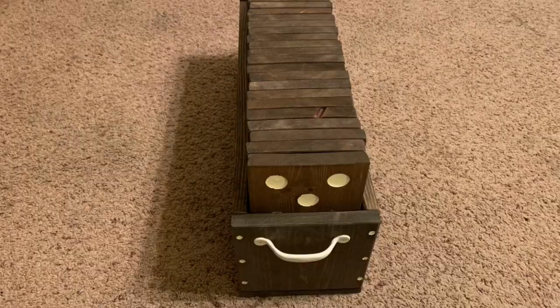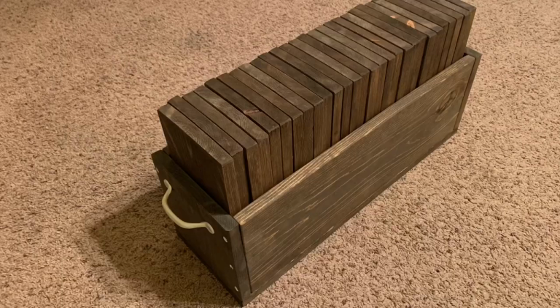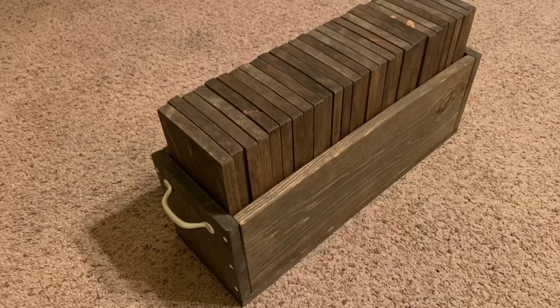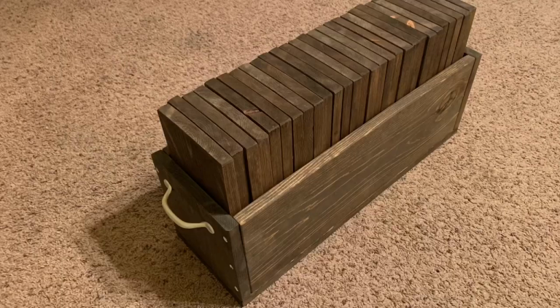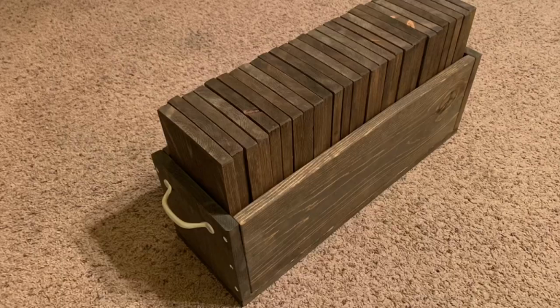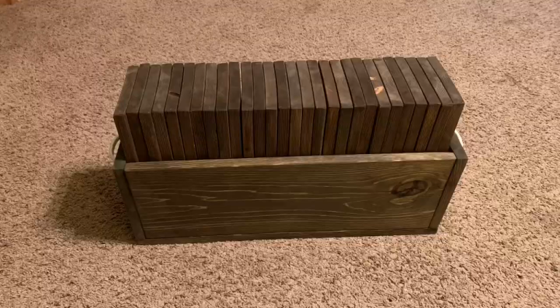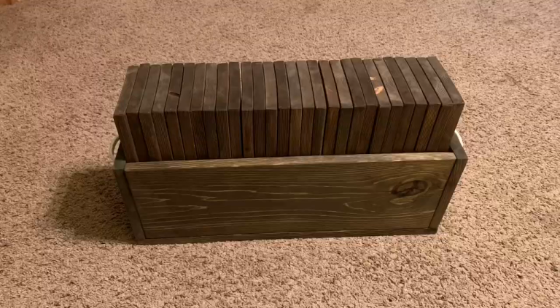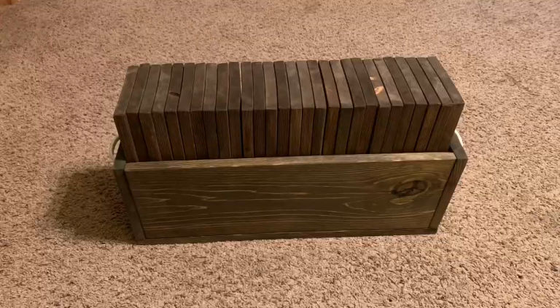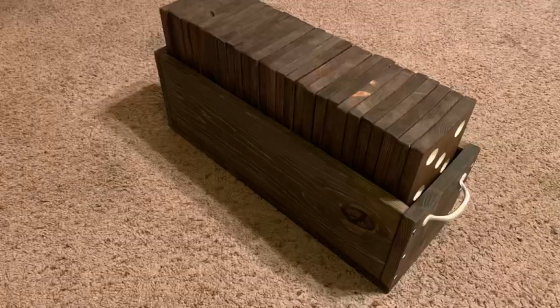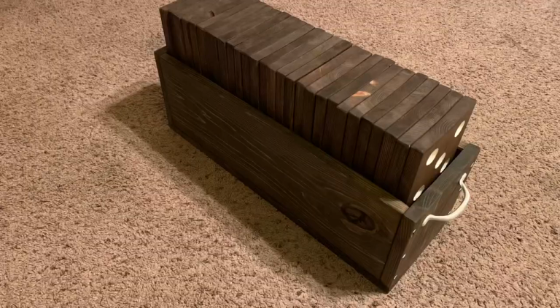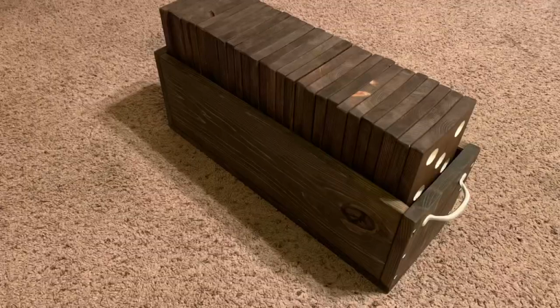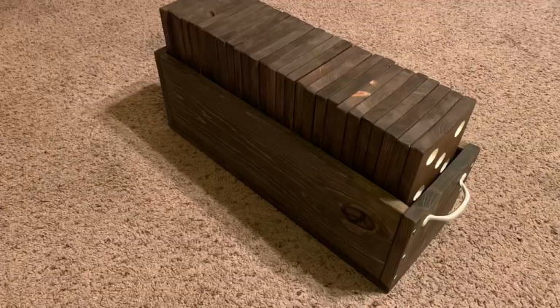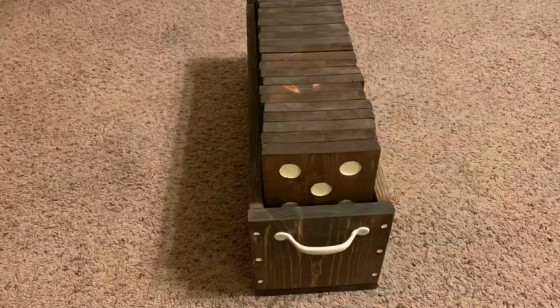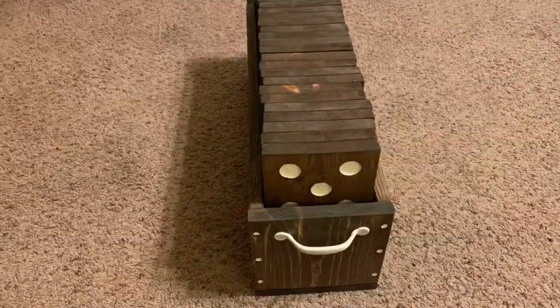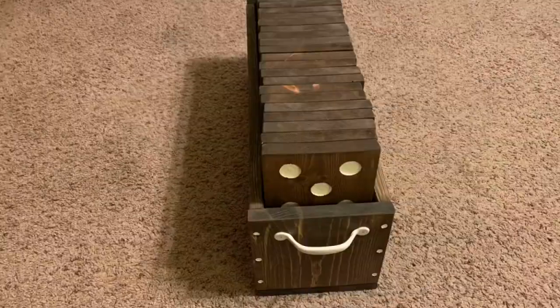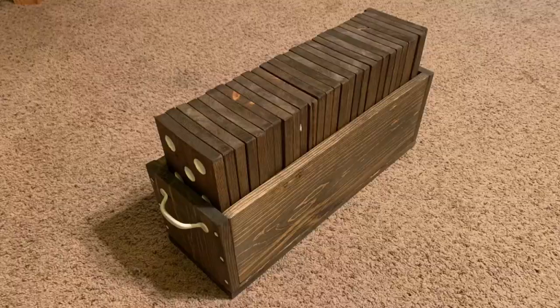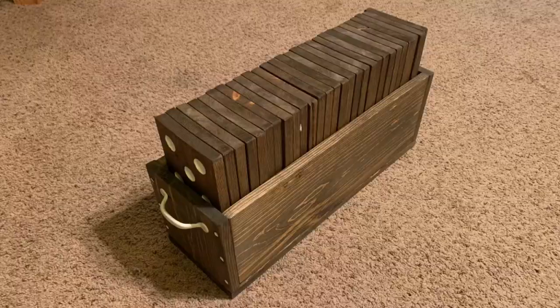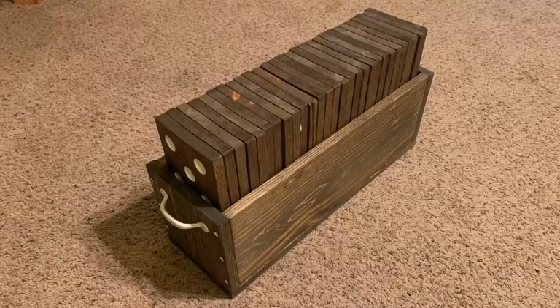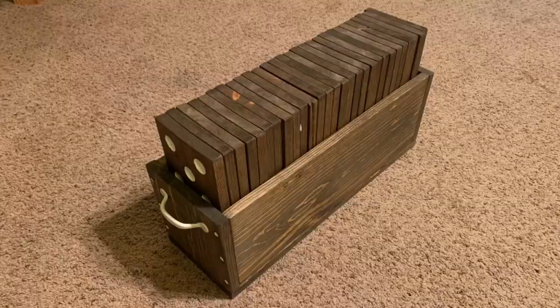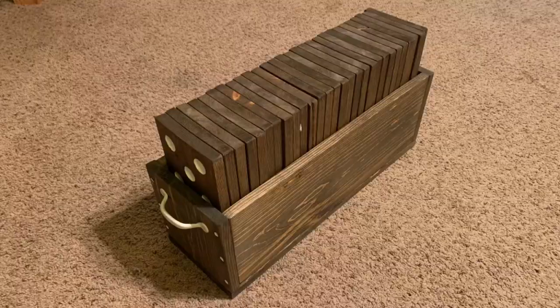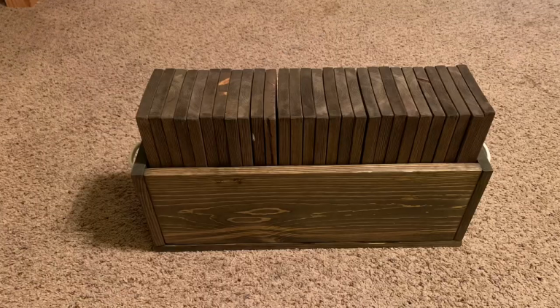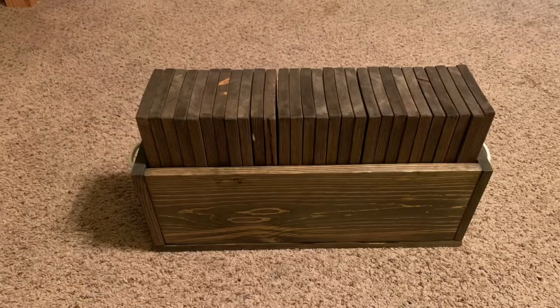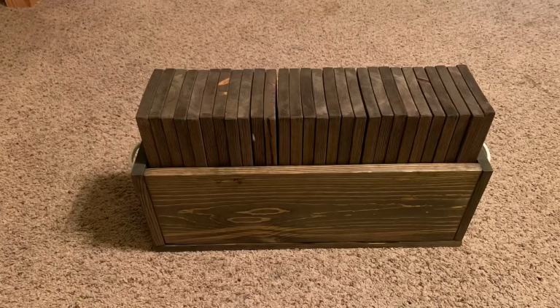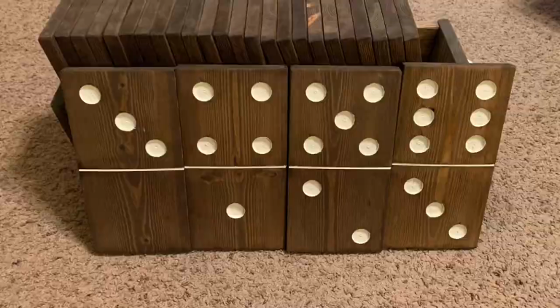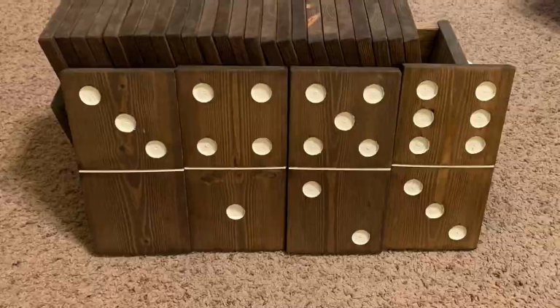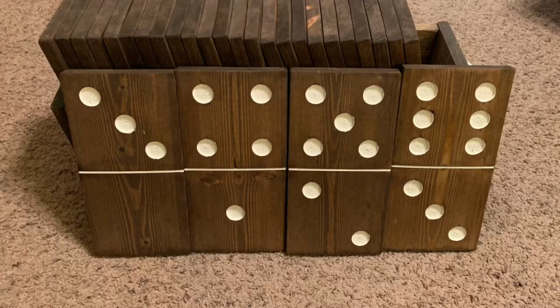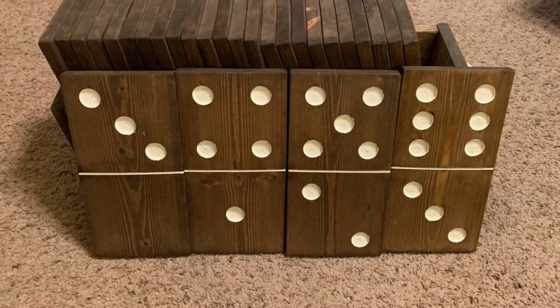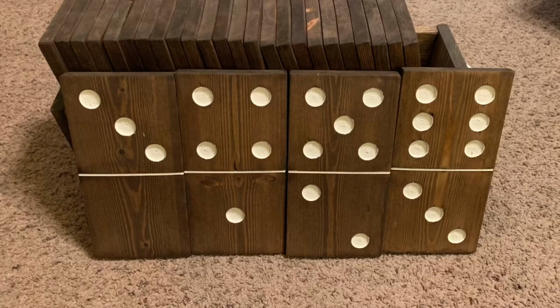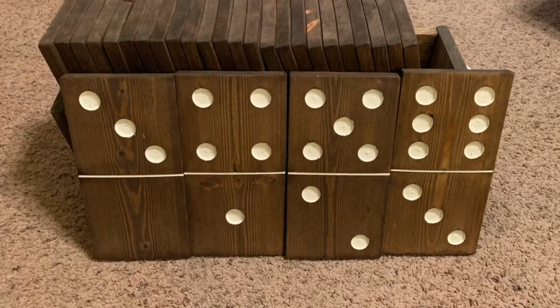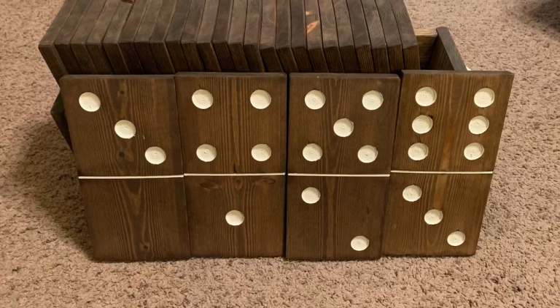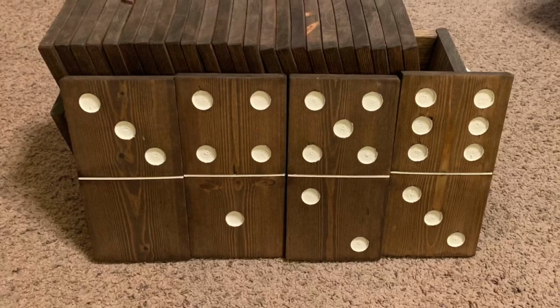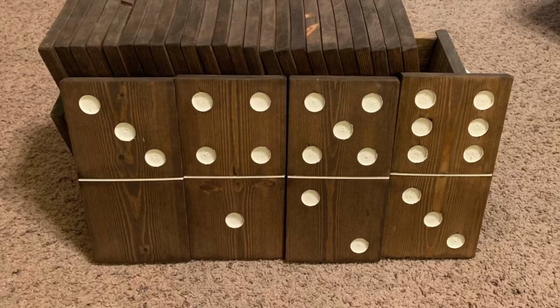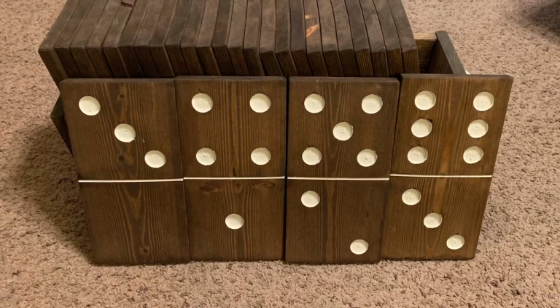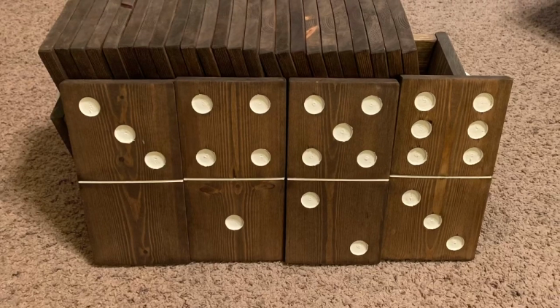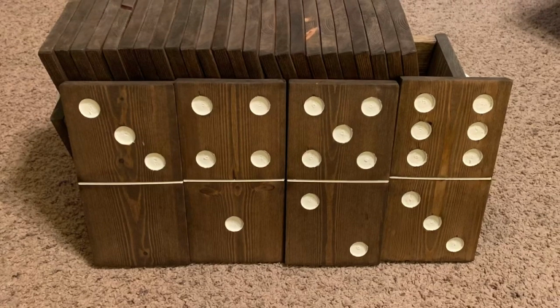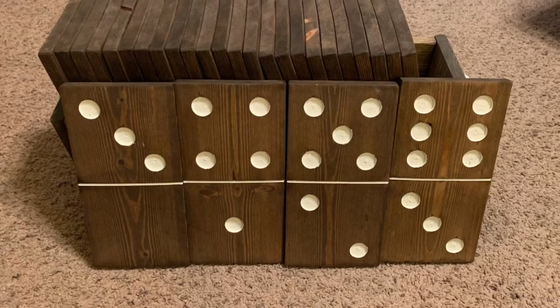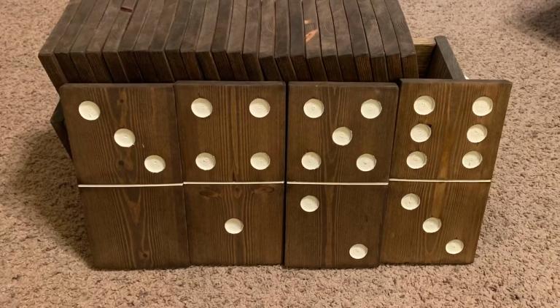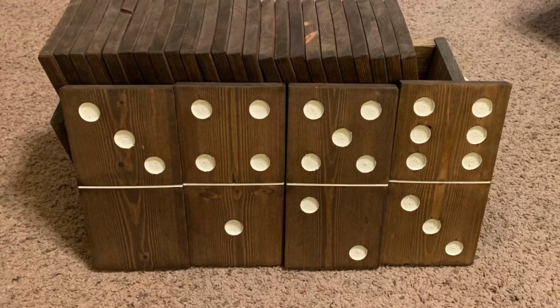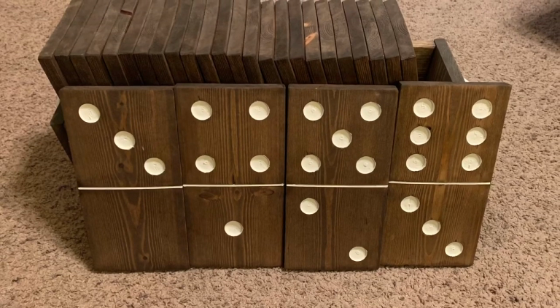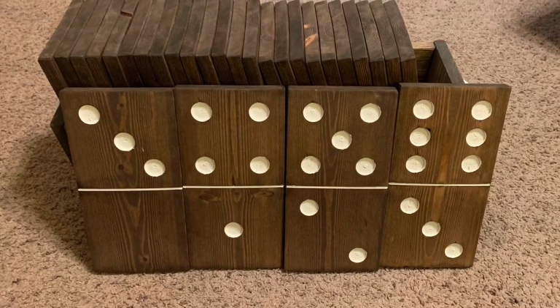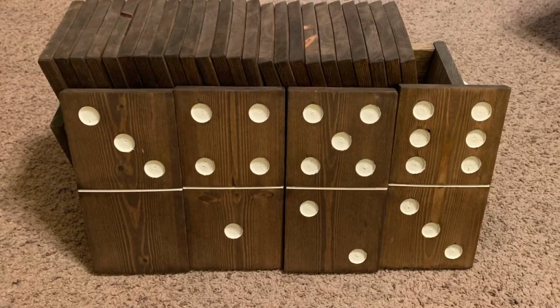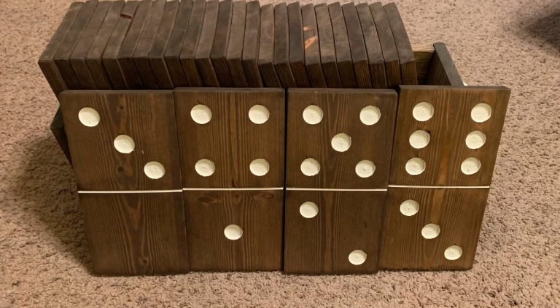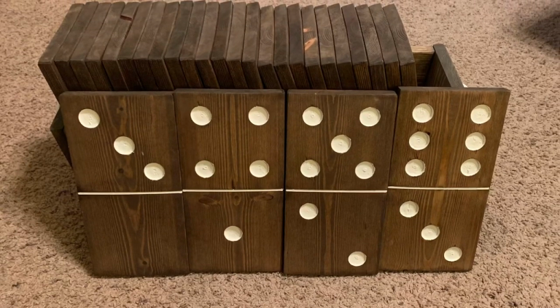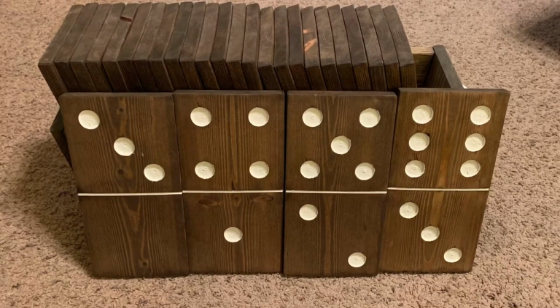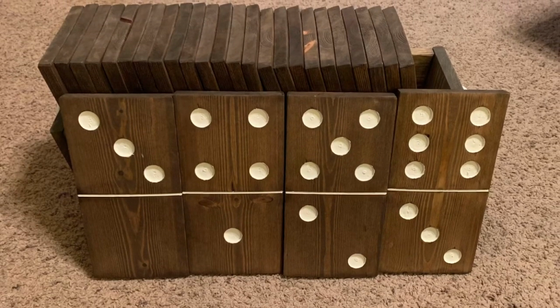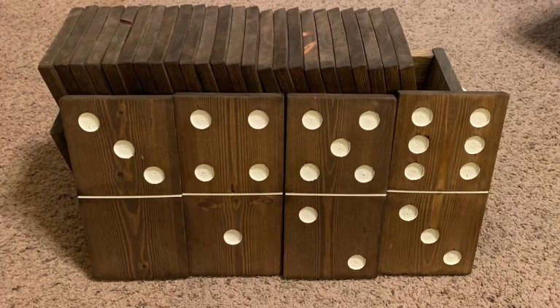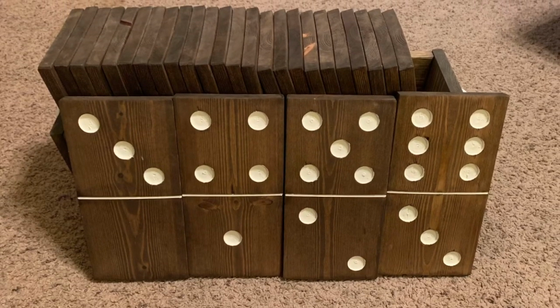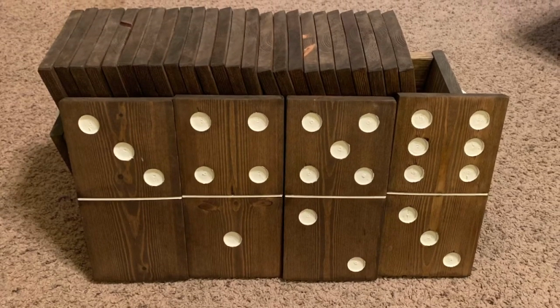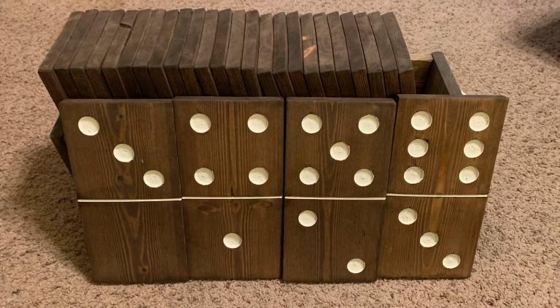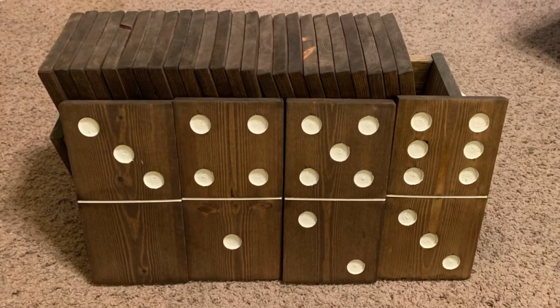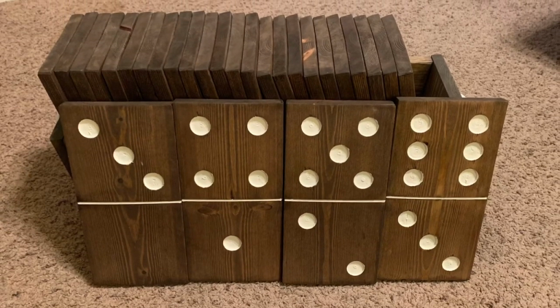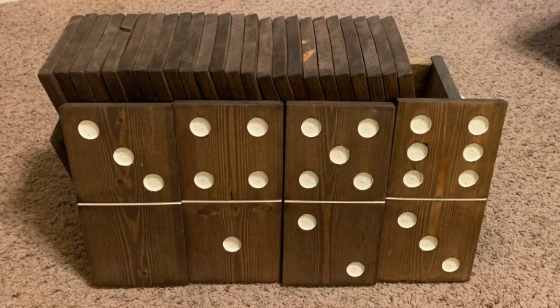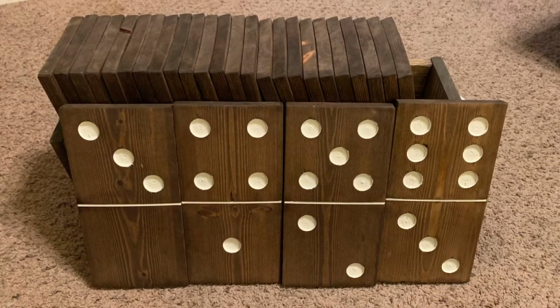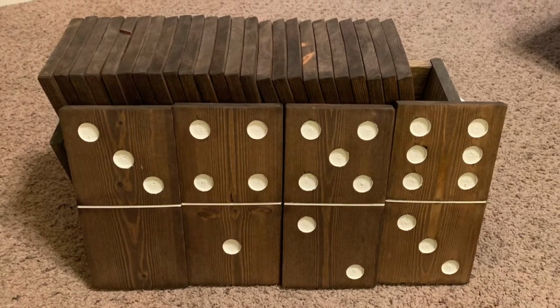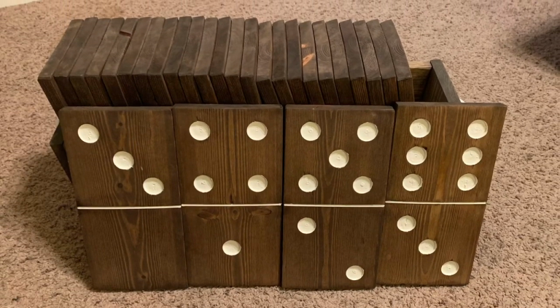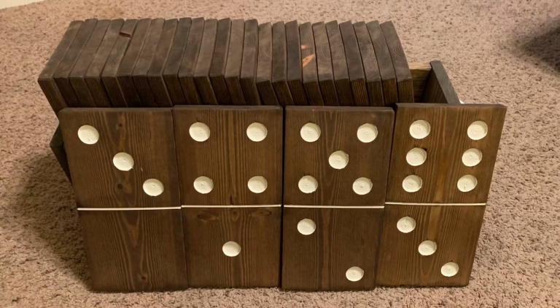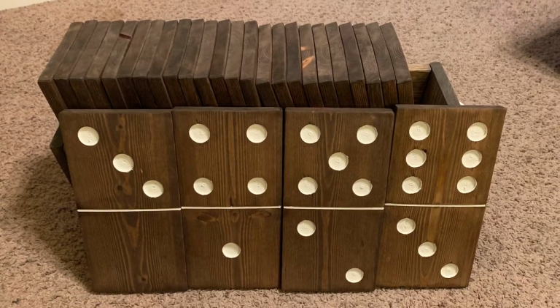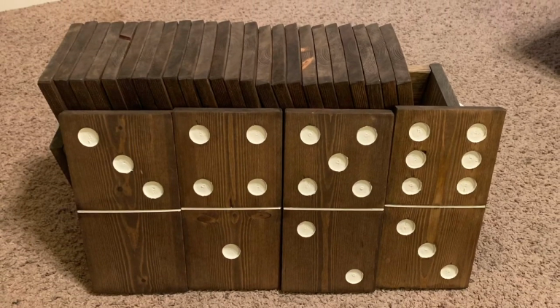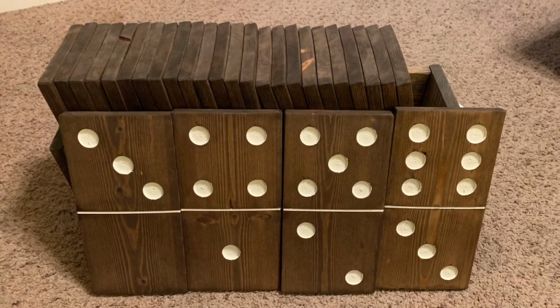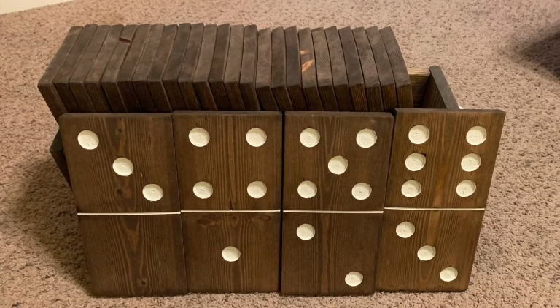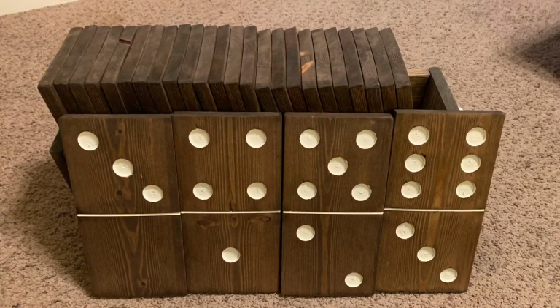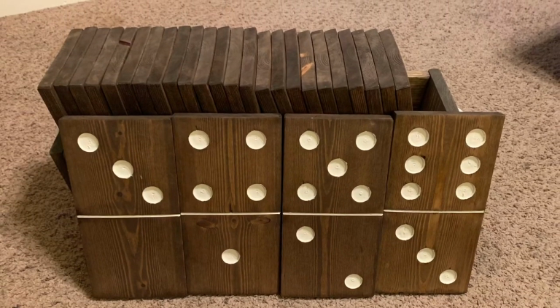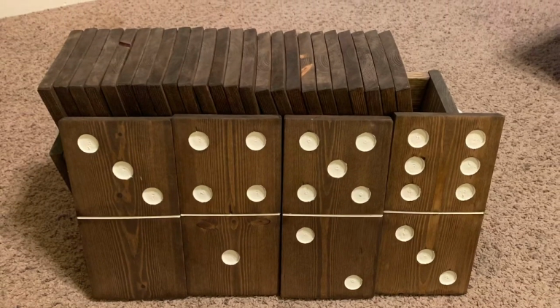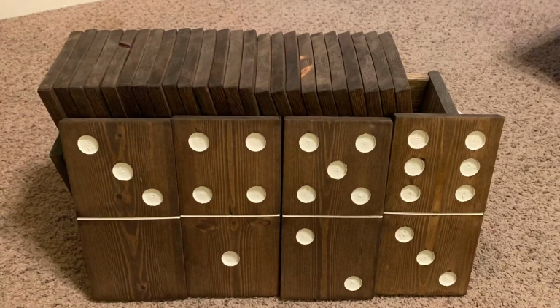I was just going to make this case for the video but I decided I had to finish it first so you guys could see what it looked like. As always, I appreciate you taking the time to look at my videos. I've got a whole lot more on the way, so hit that subscribe button and I'll see you soon.